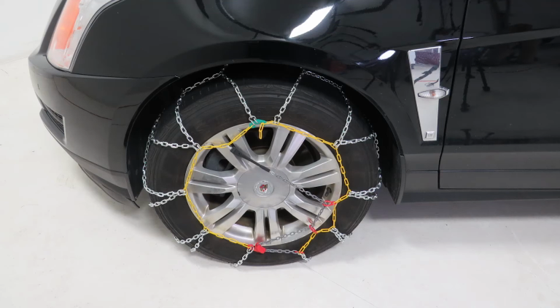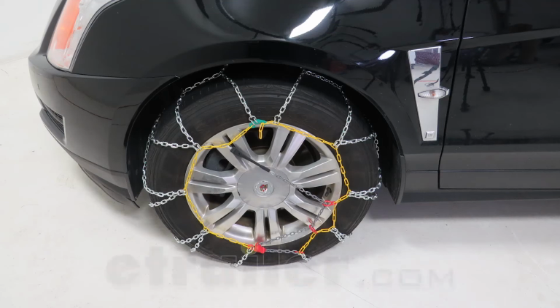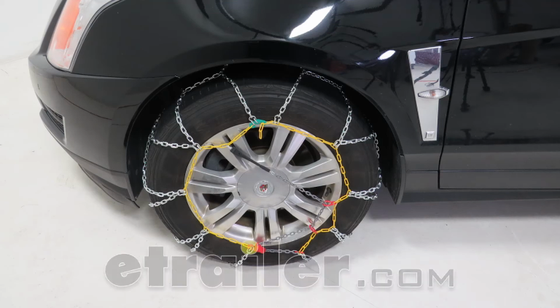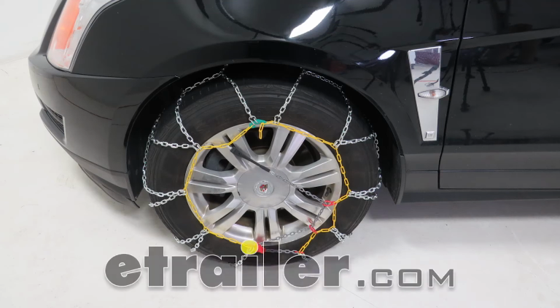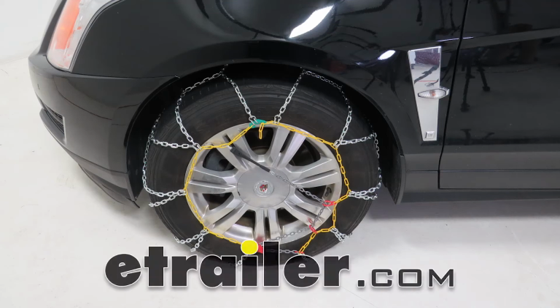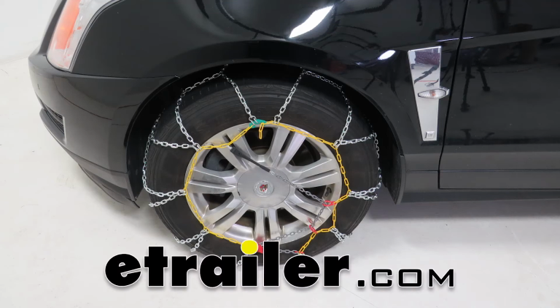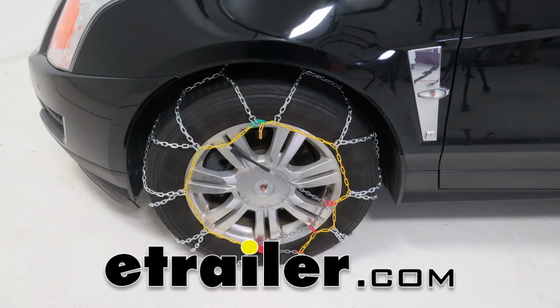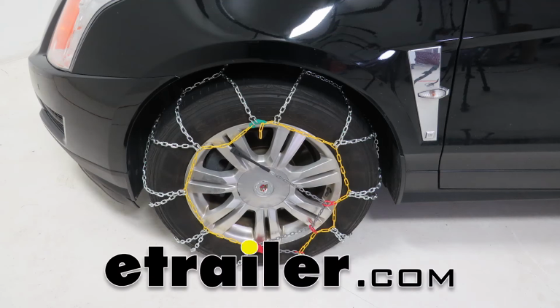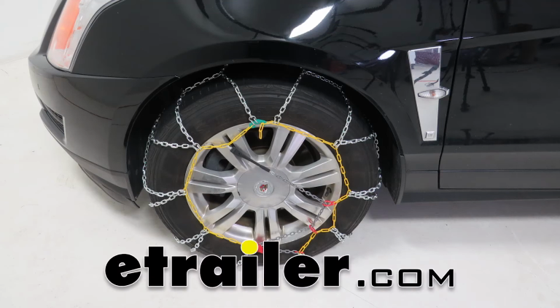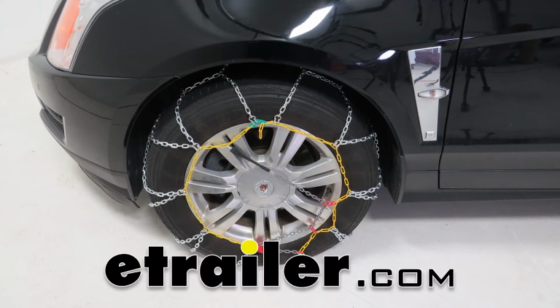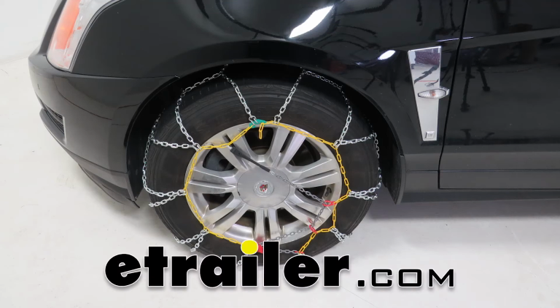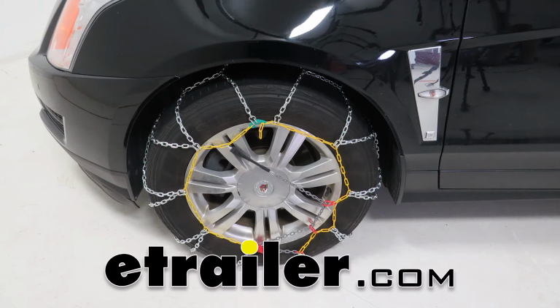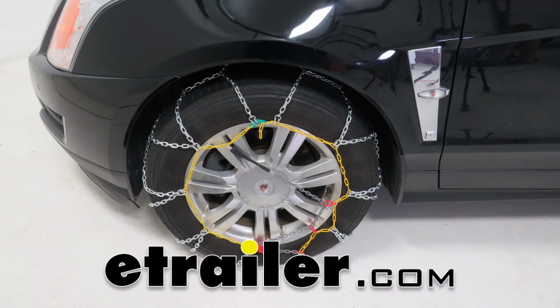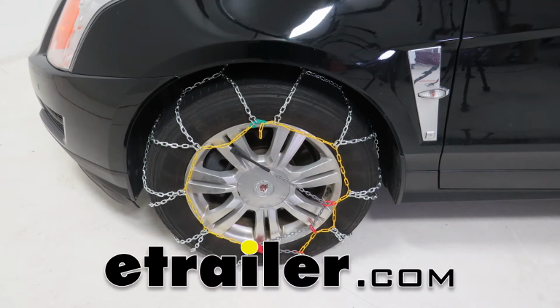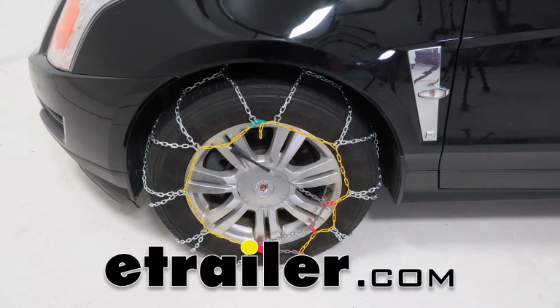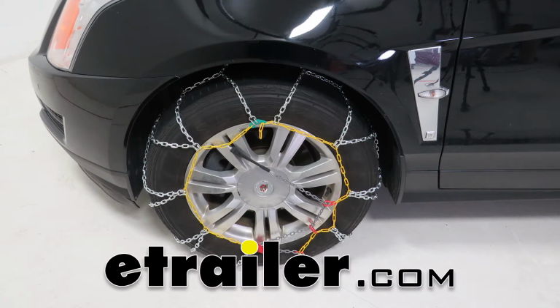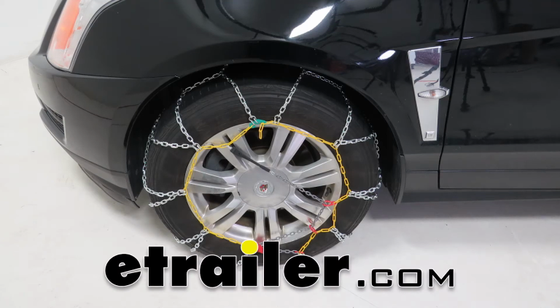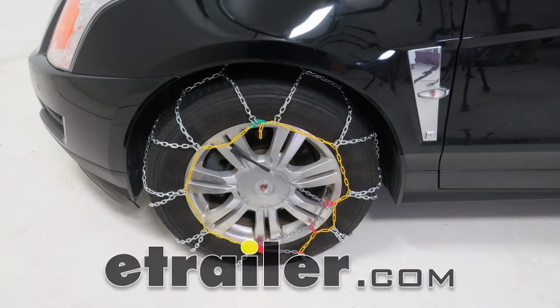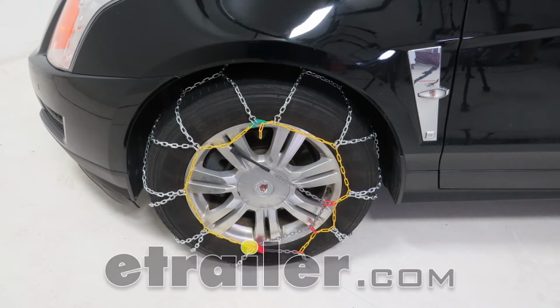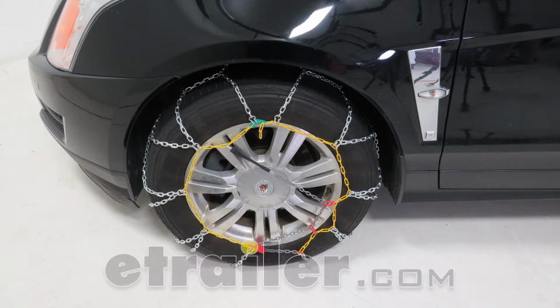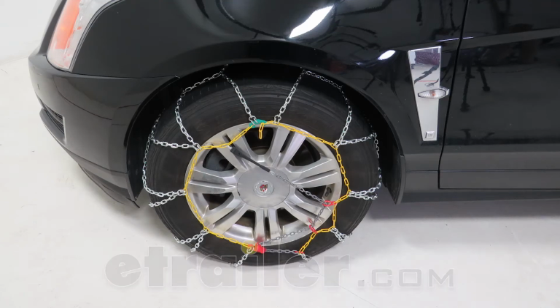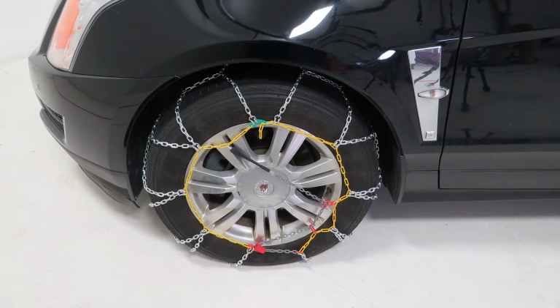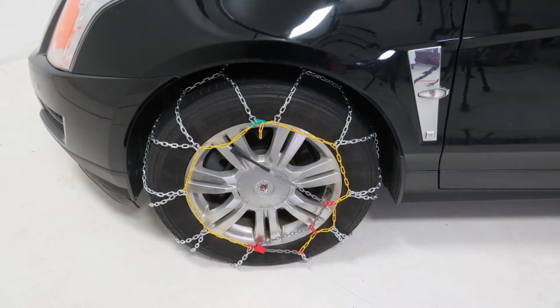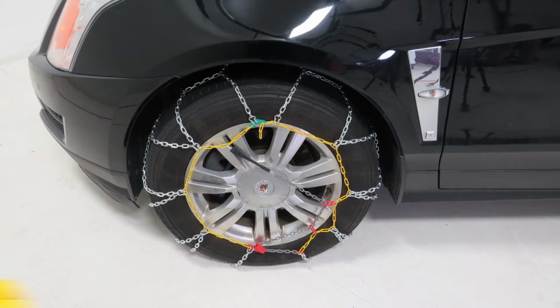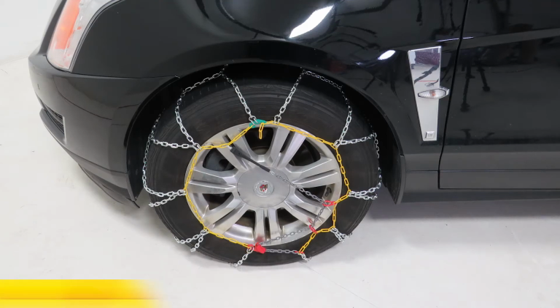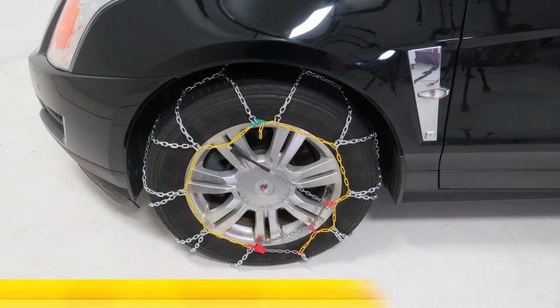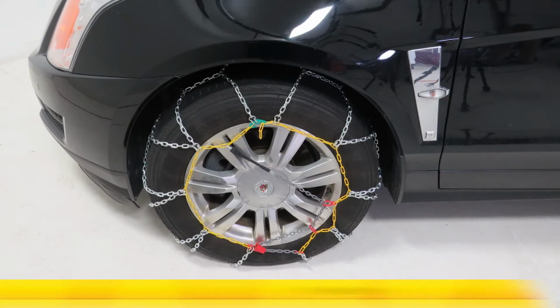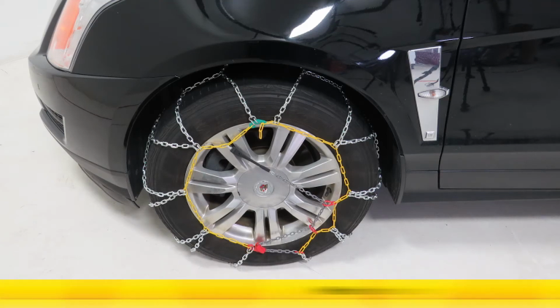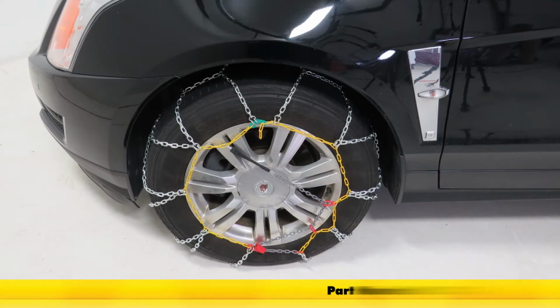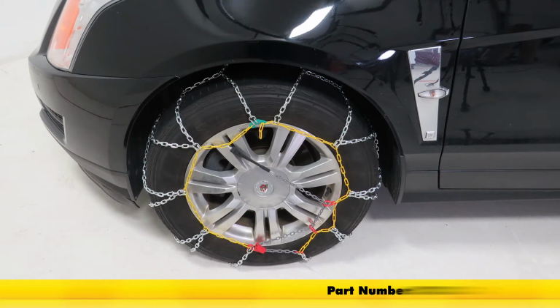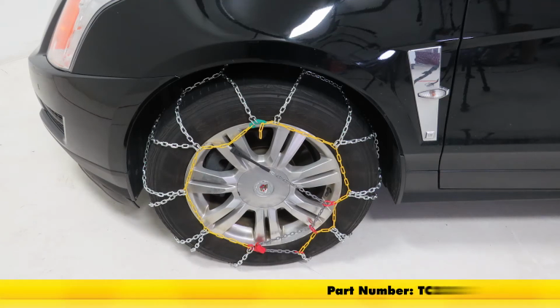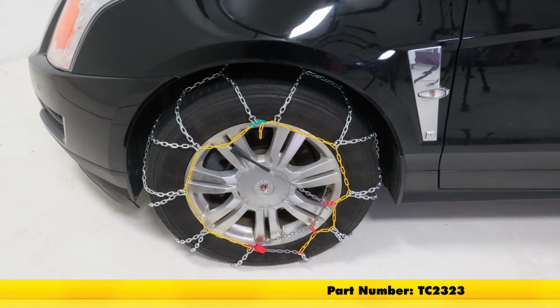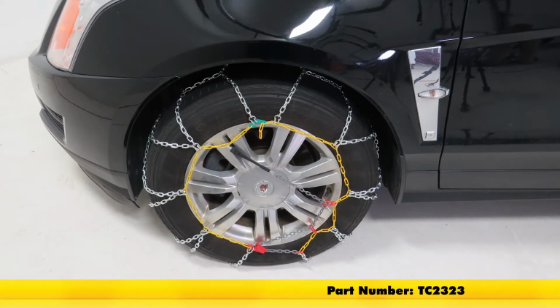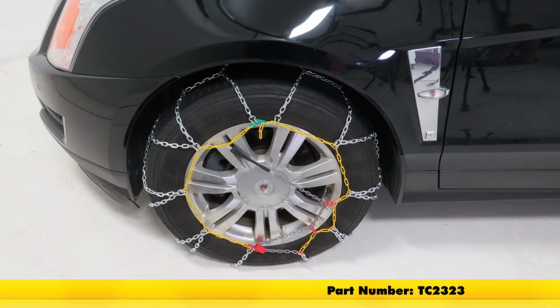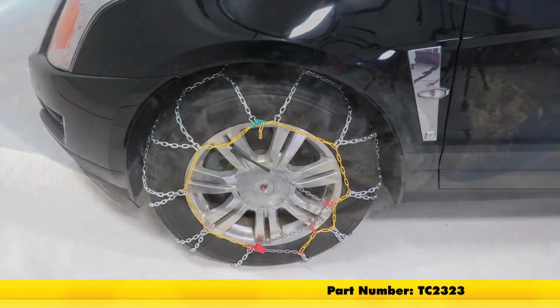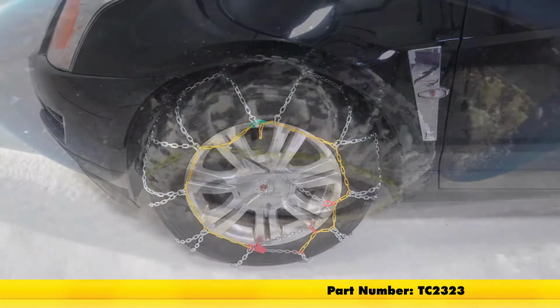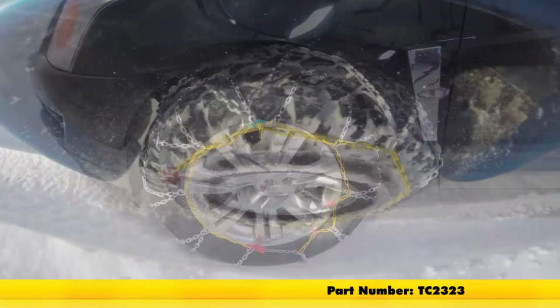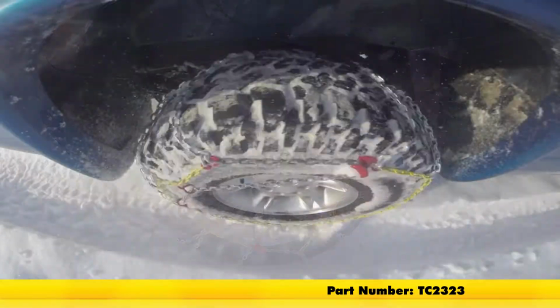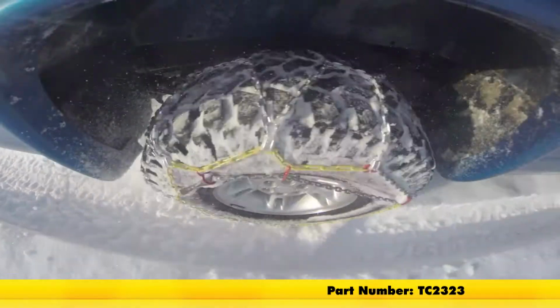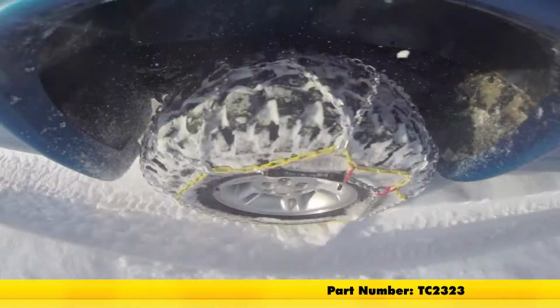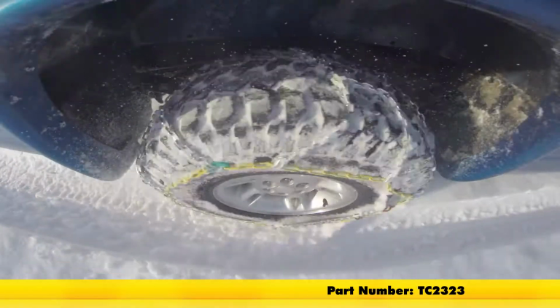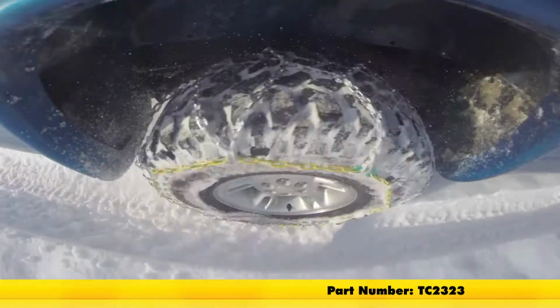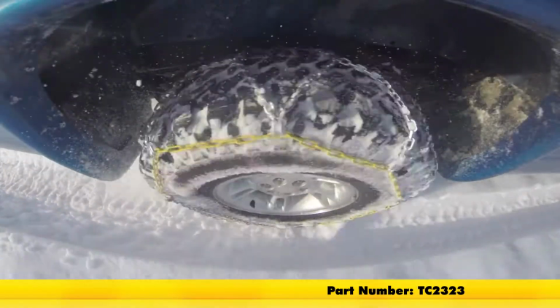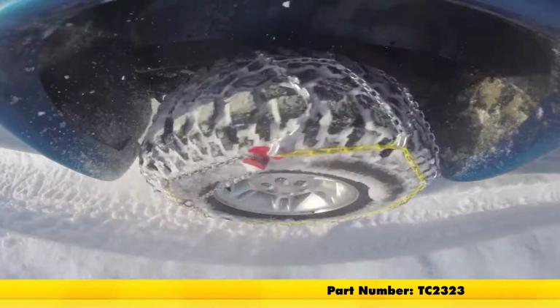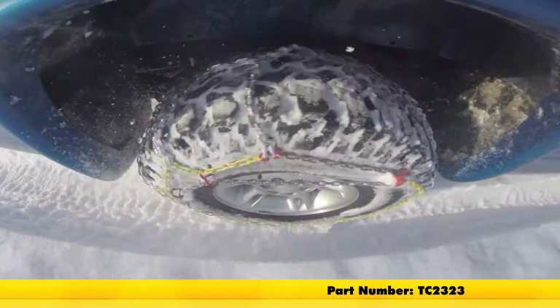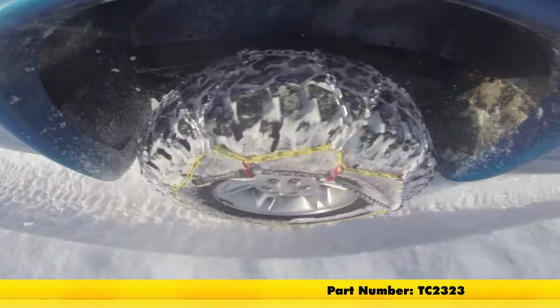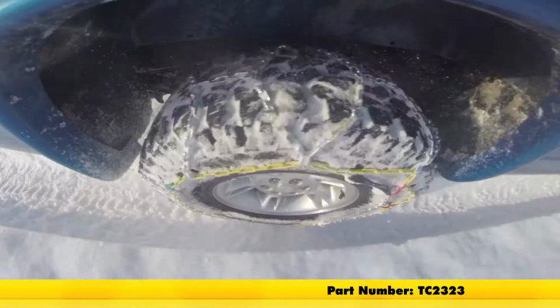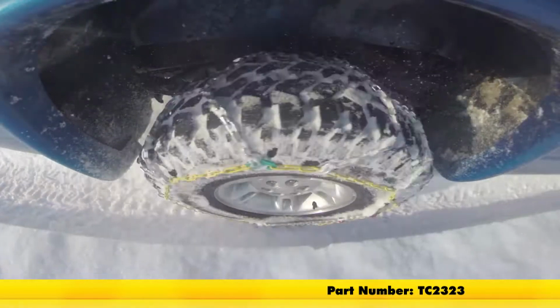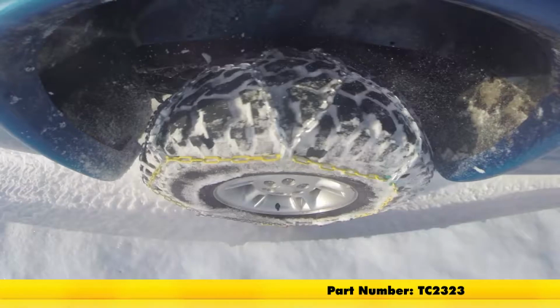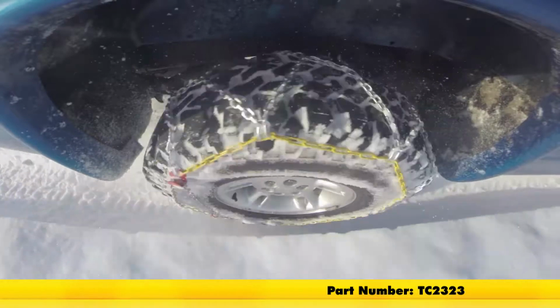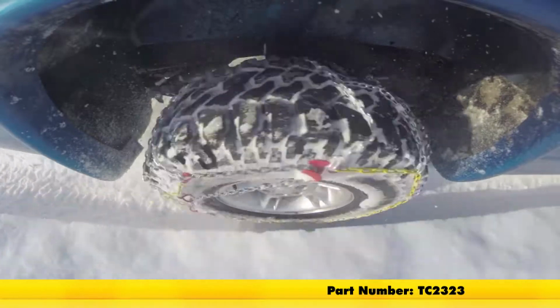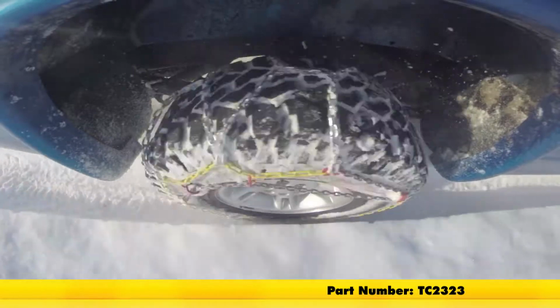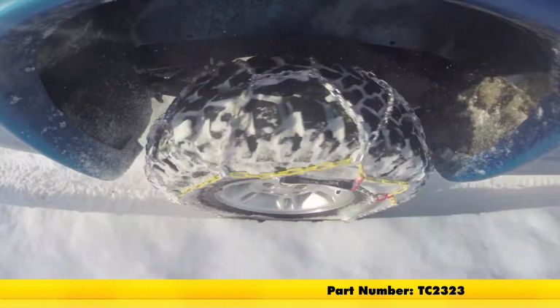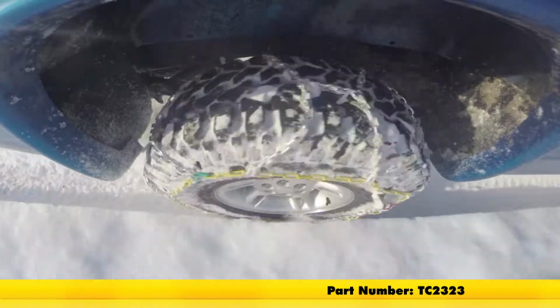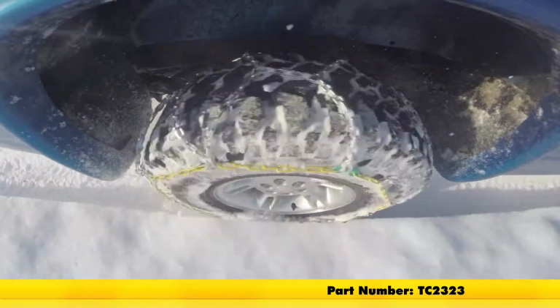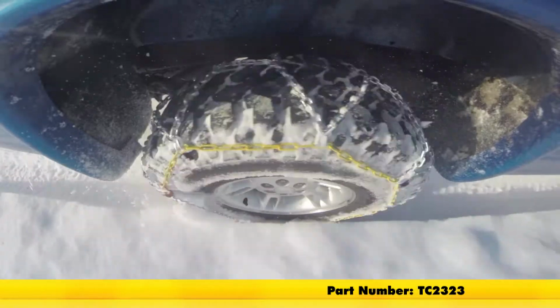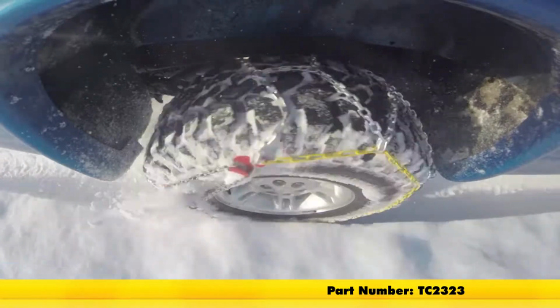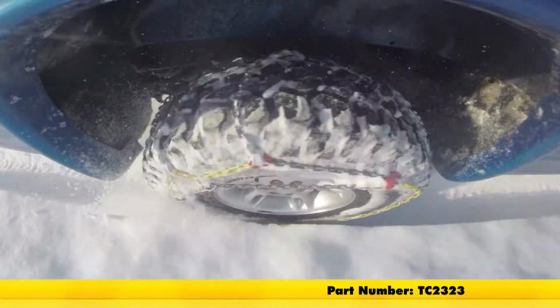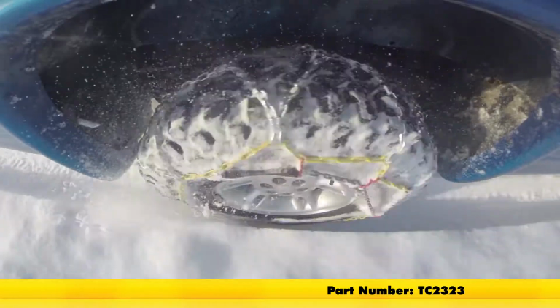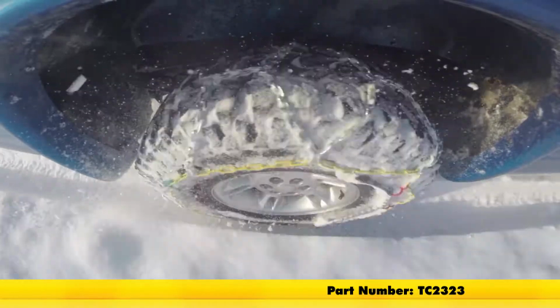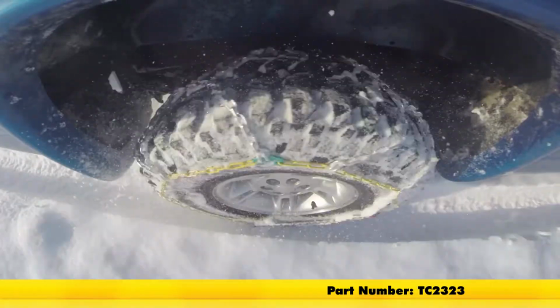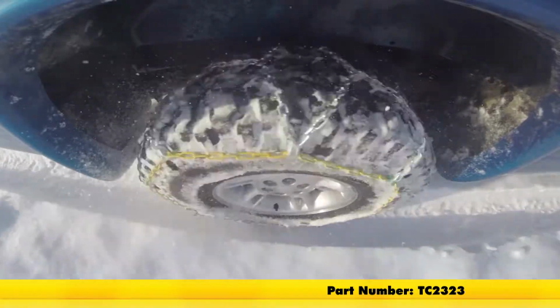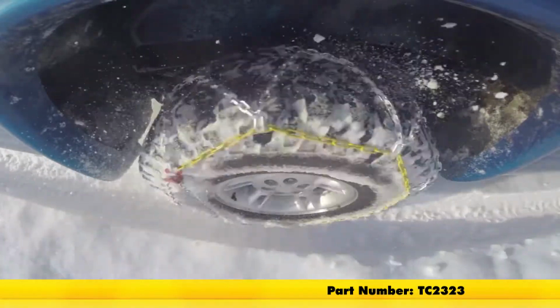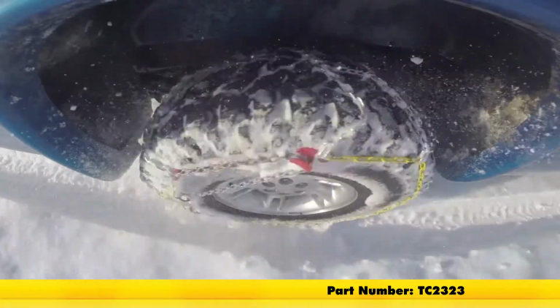Today we're going to be taking a look at the Titan Chain Alloy Snow Tire Chains, part number TC2323.